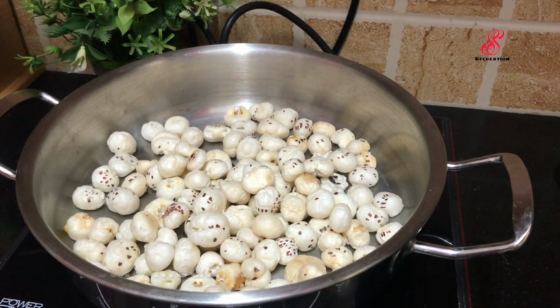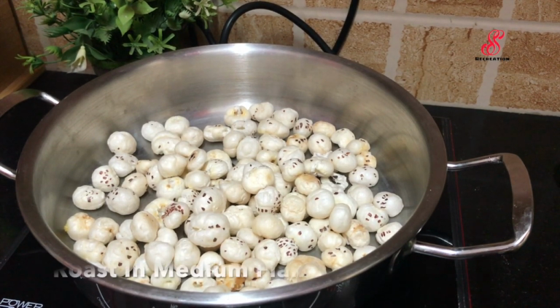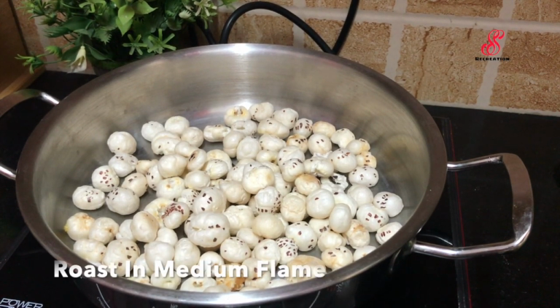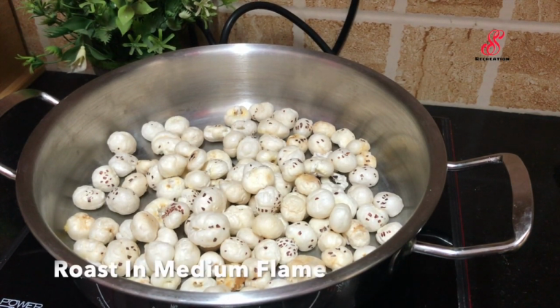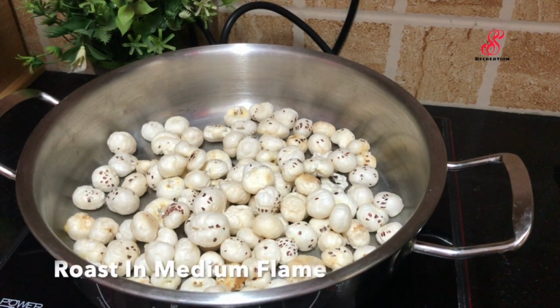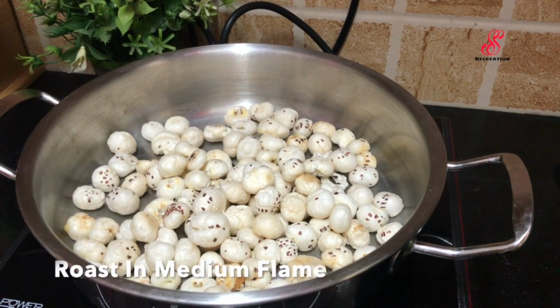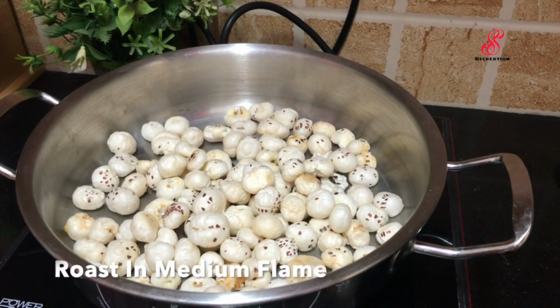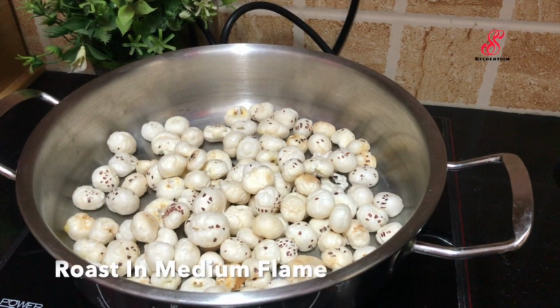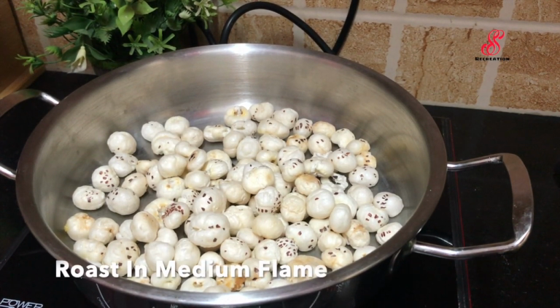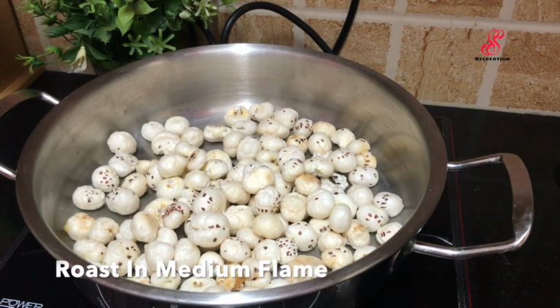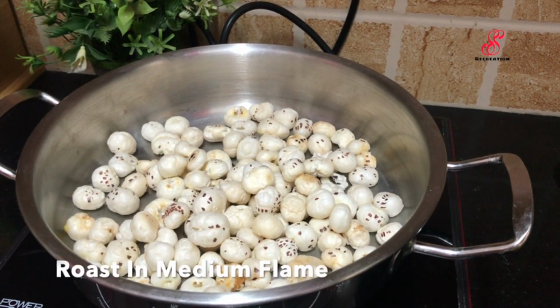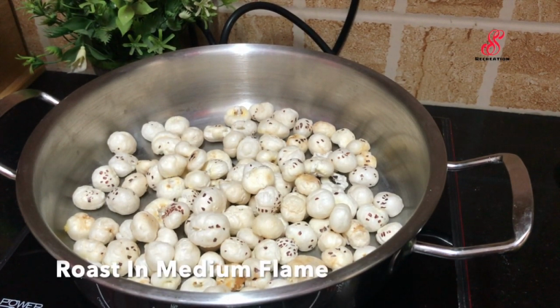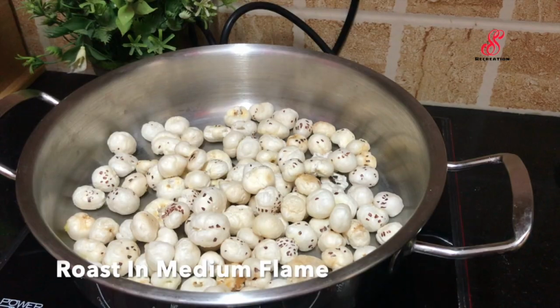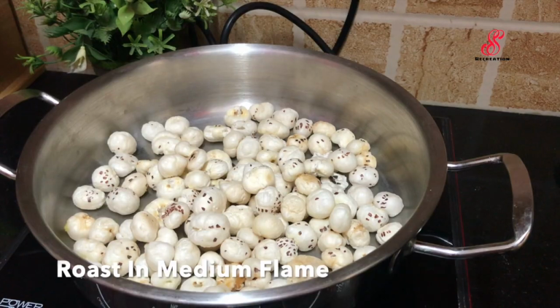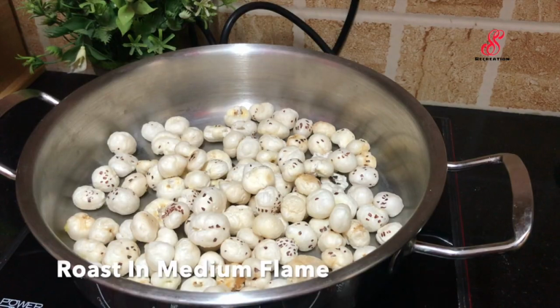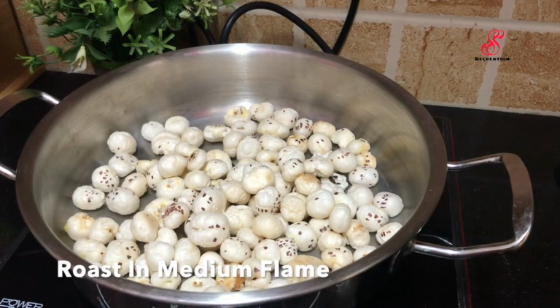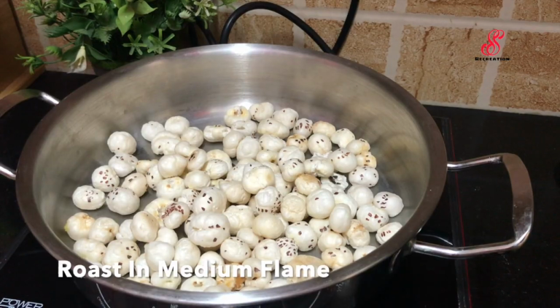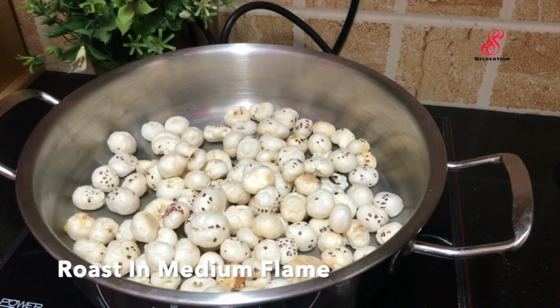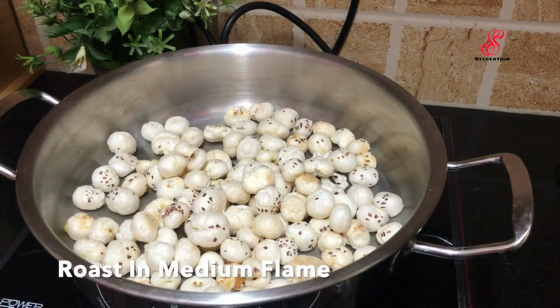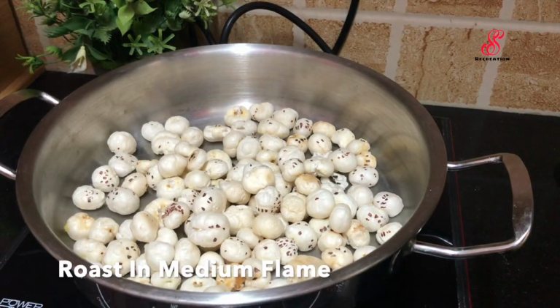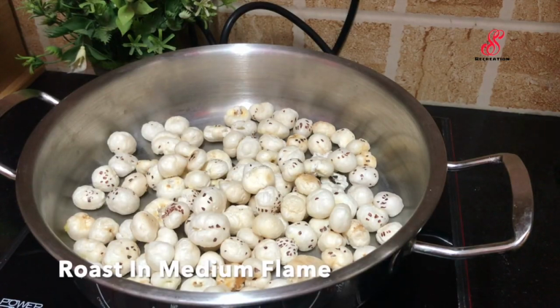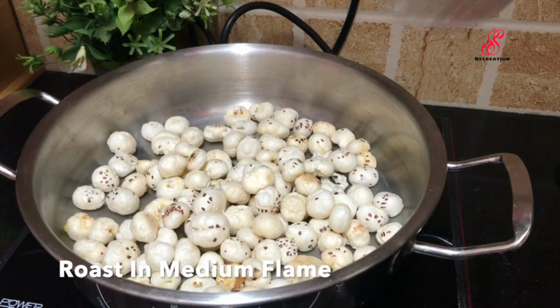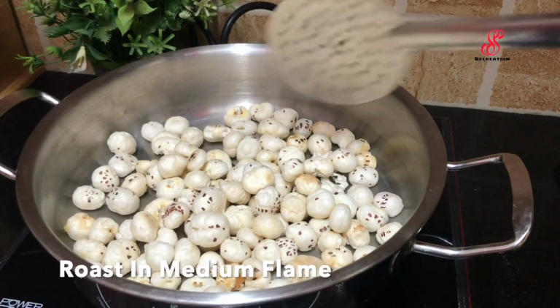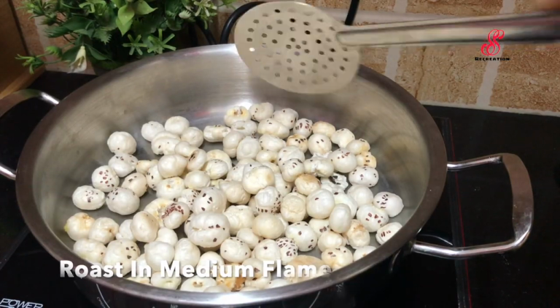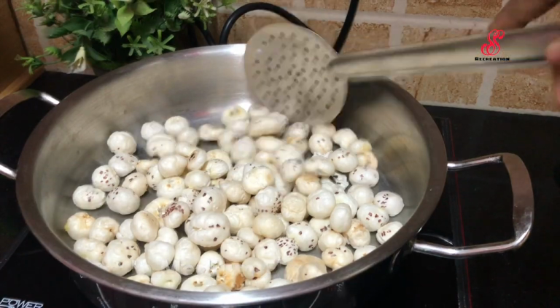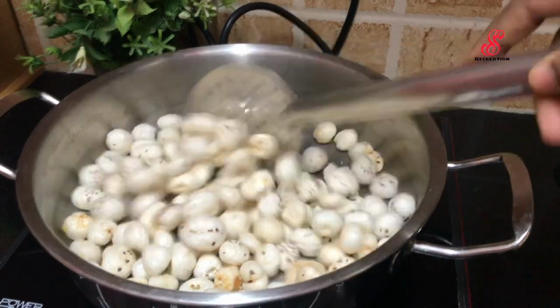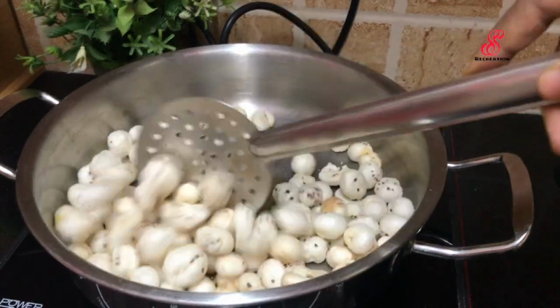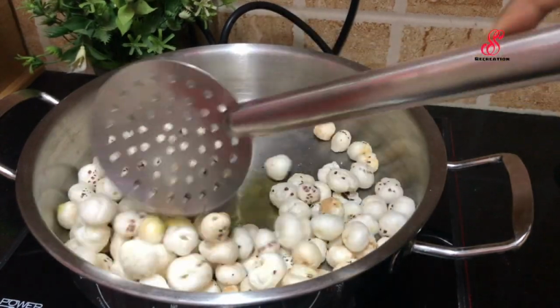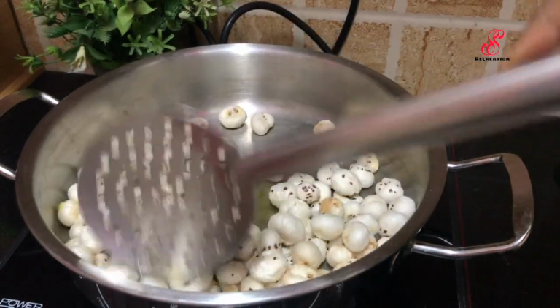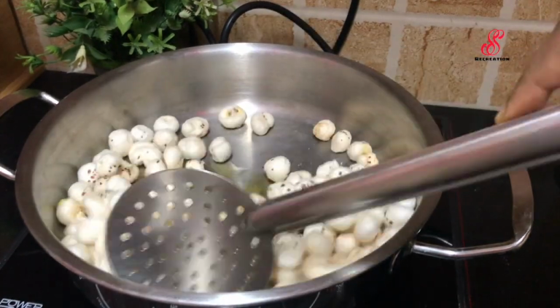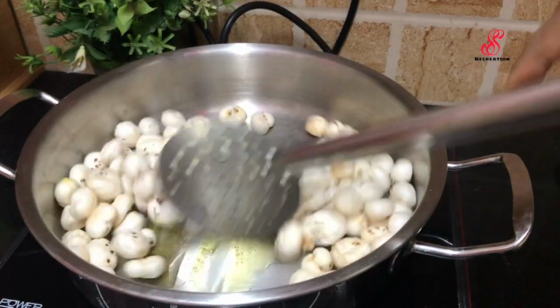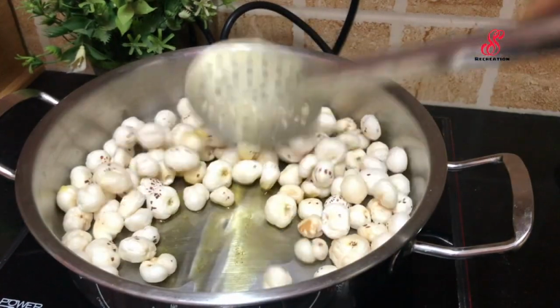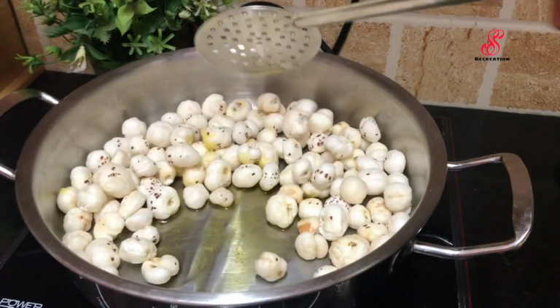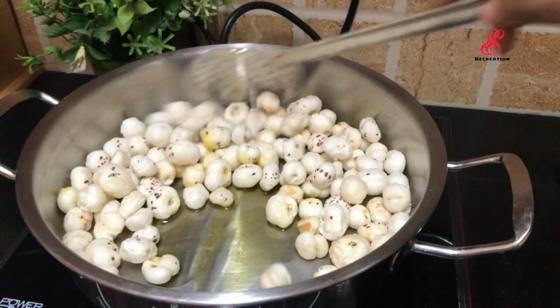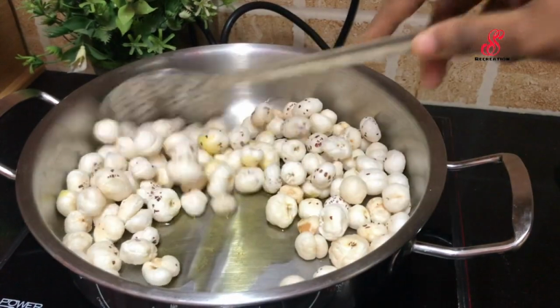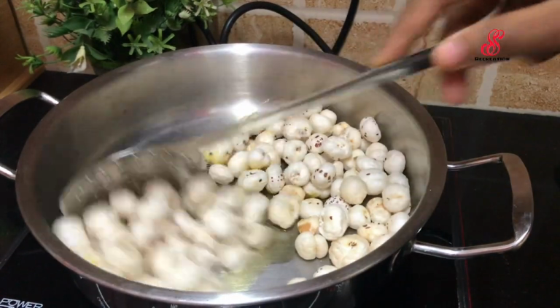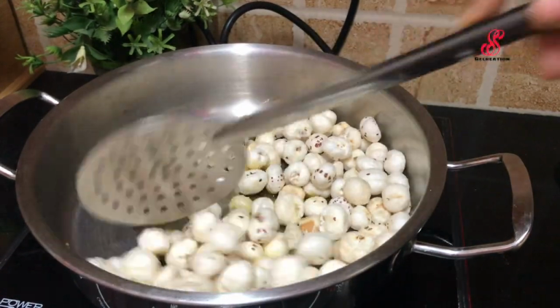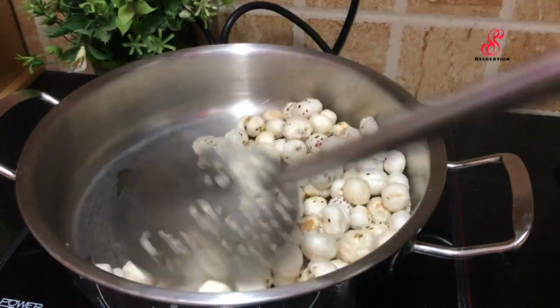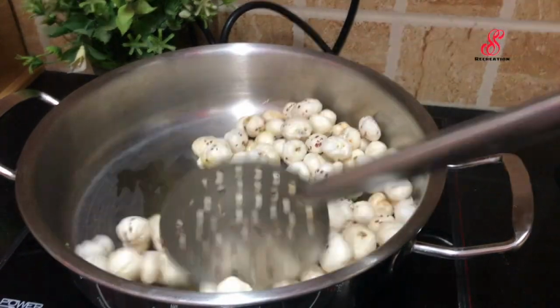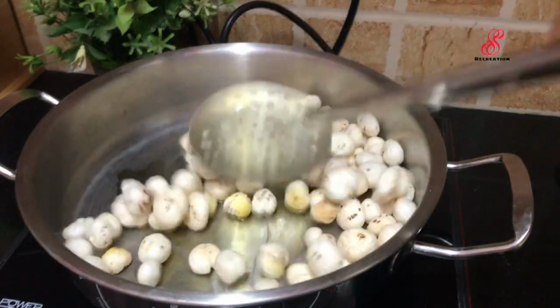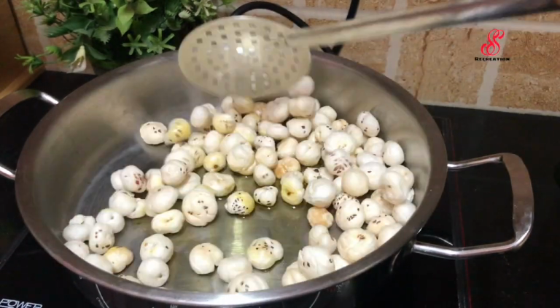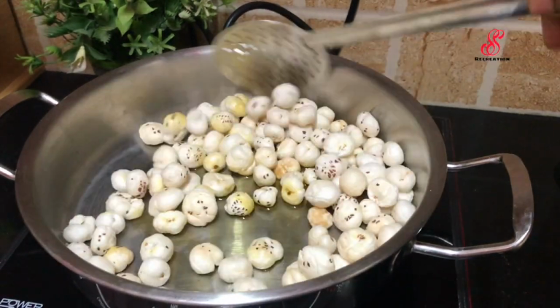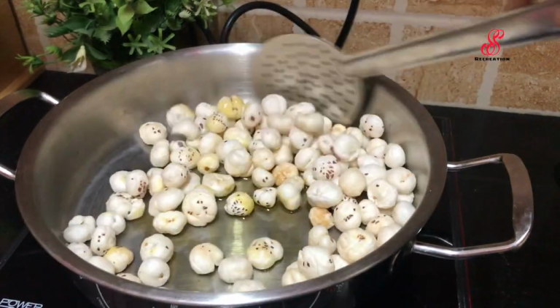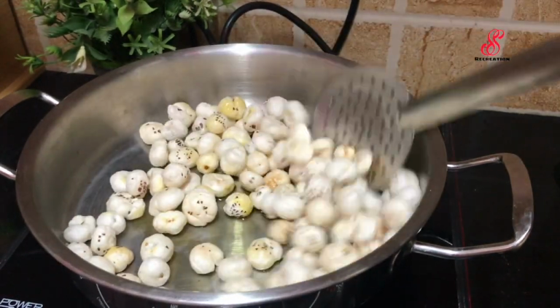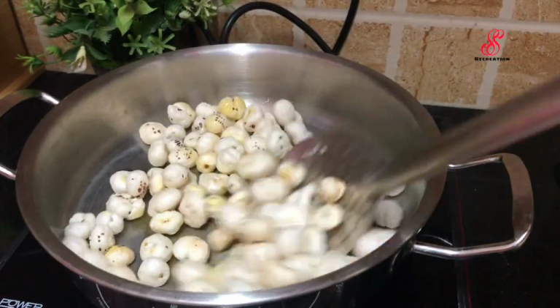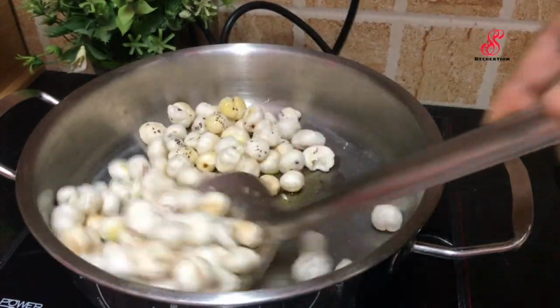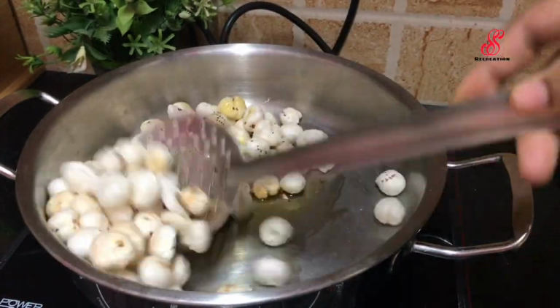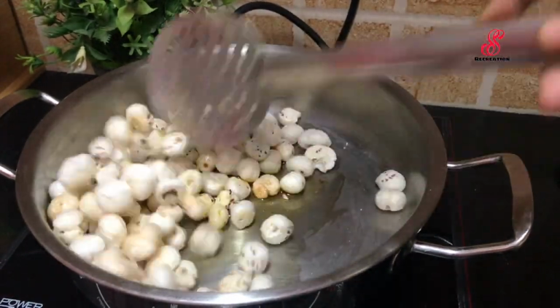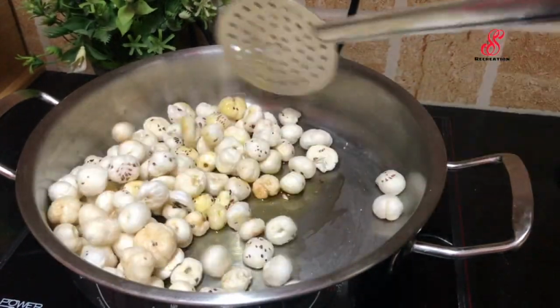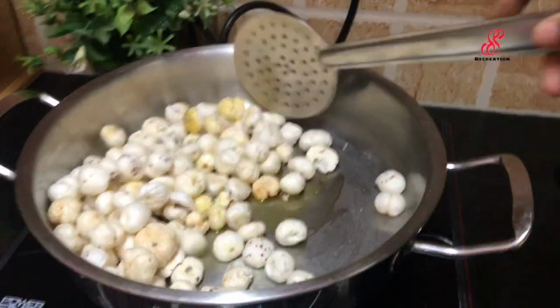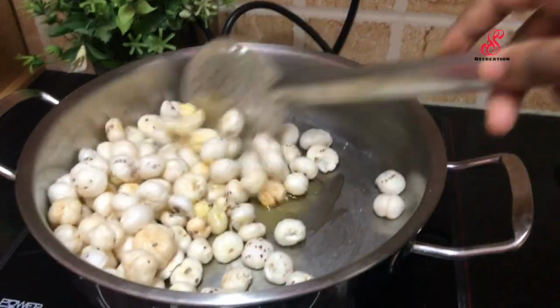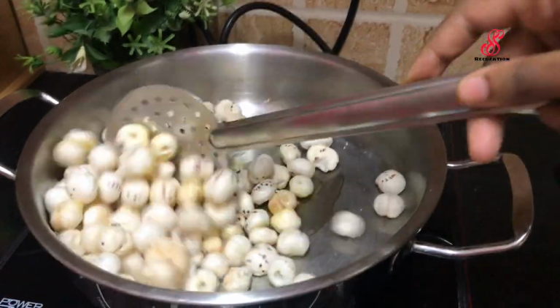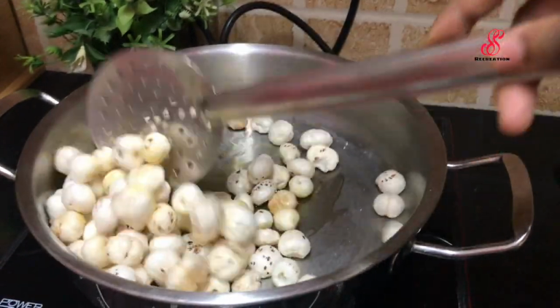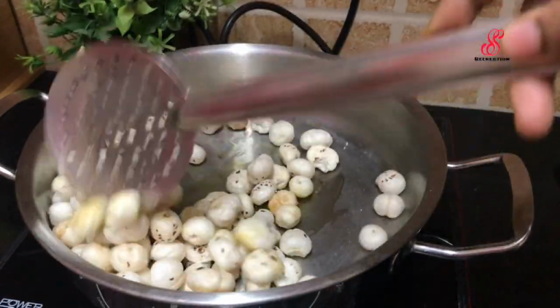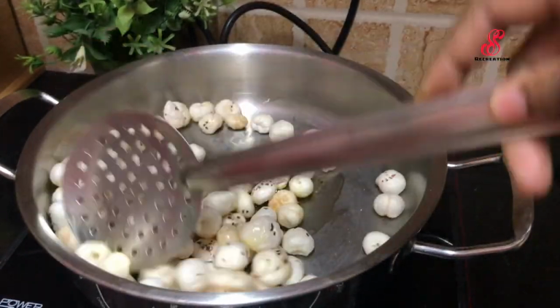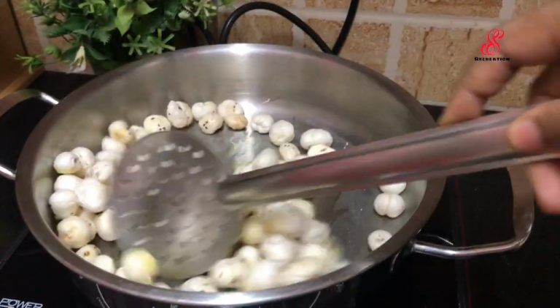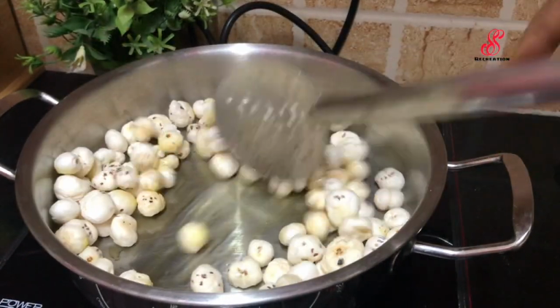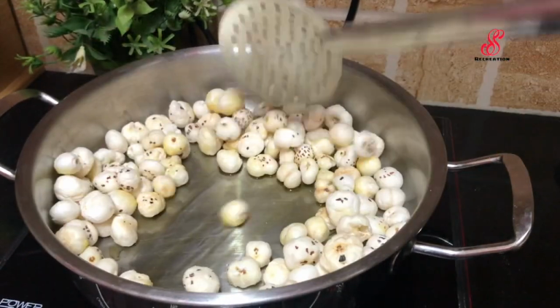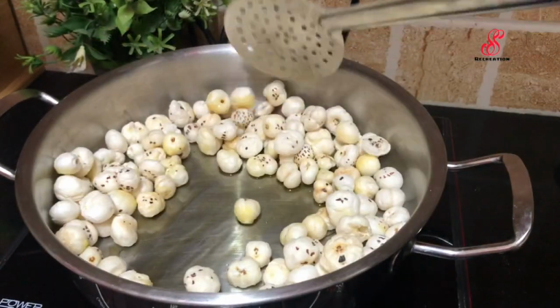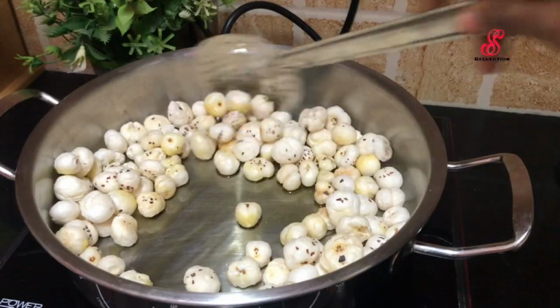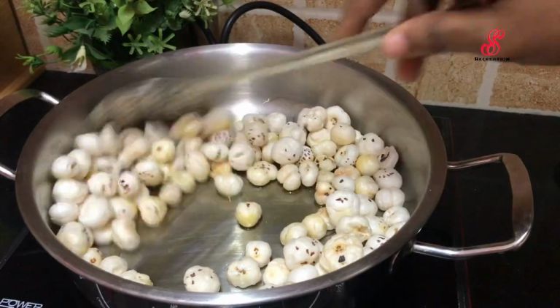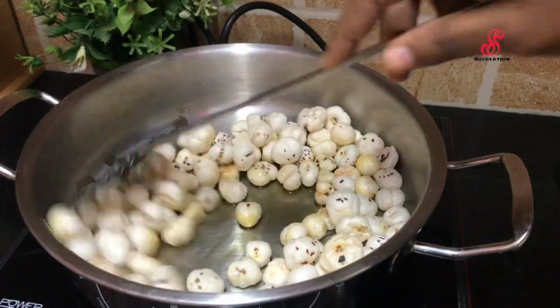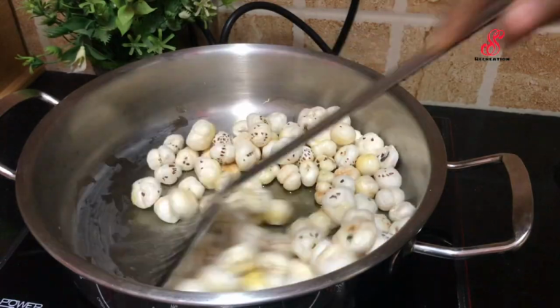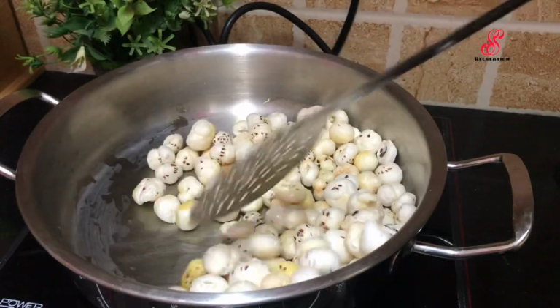There are health benefits in lotus seeds. They are very good for diabetes patients. You can also add some protein.